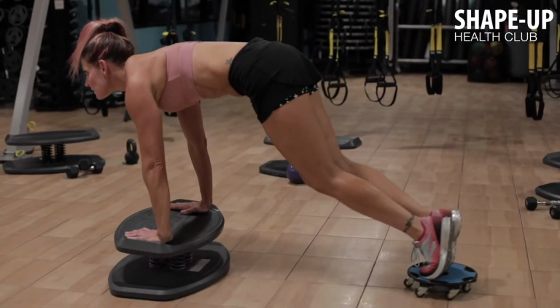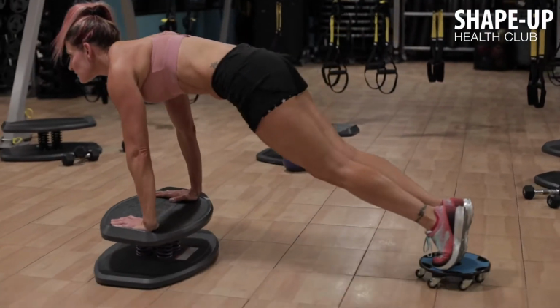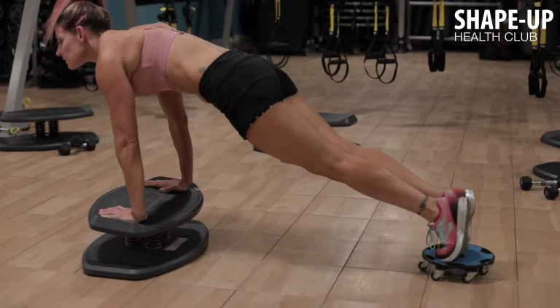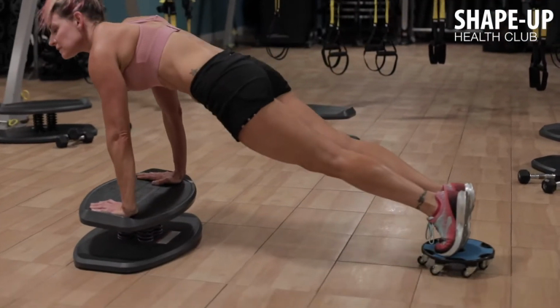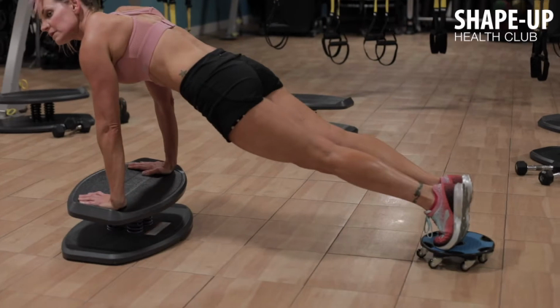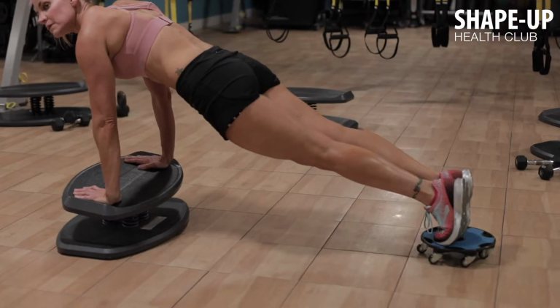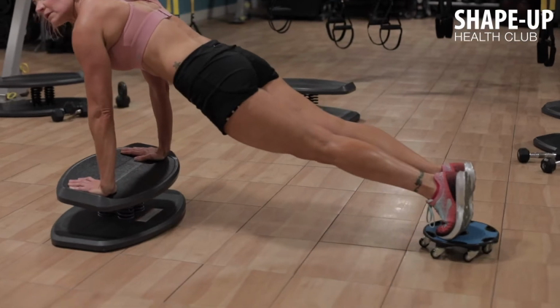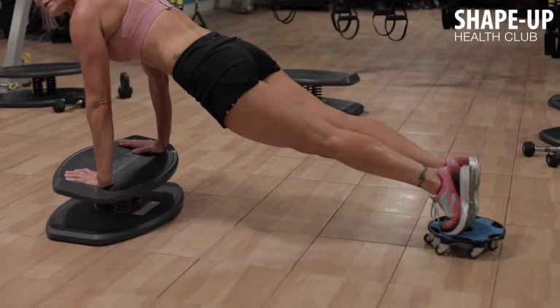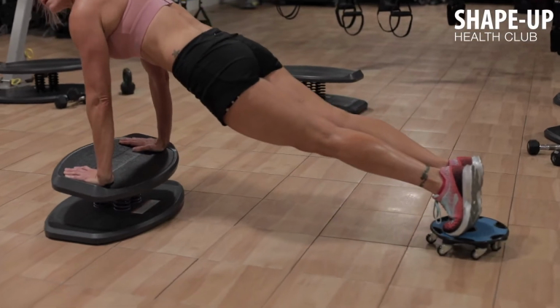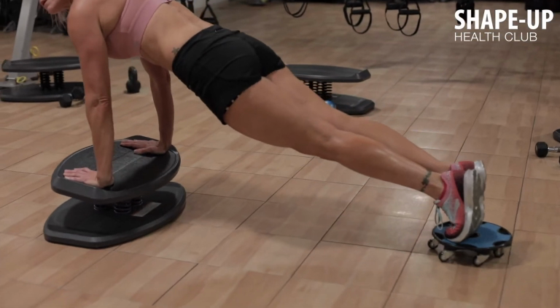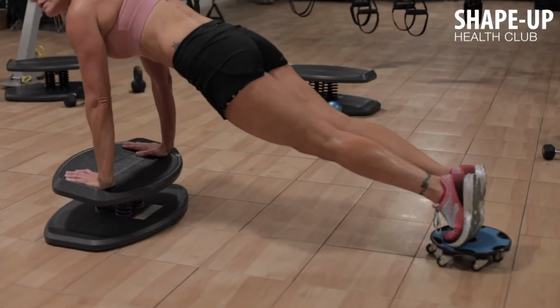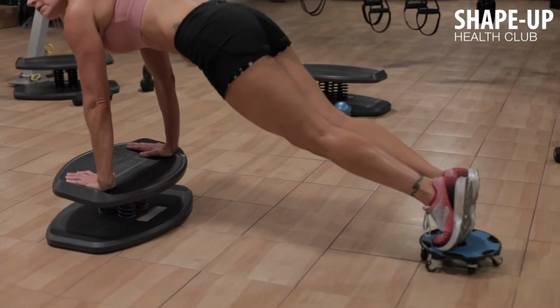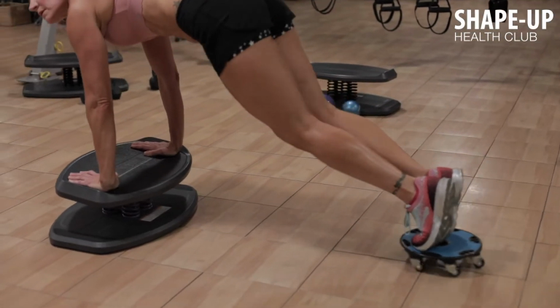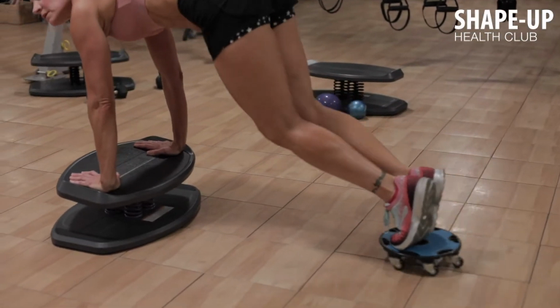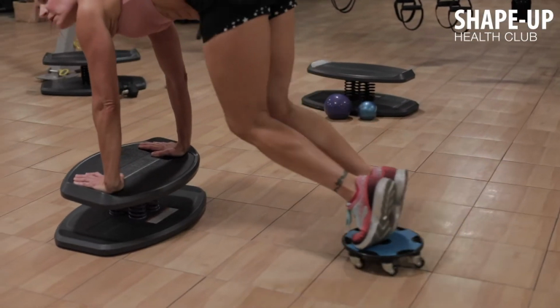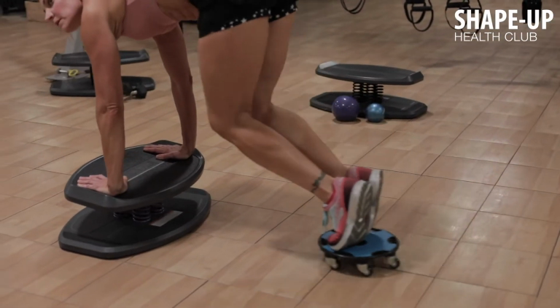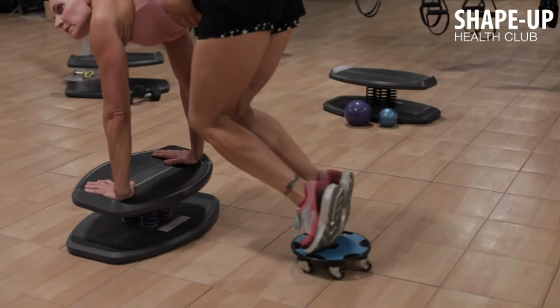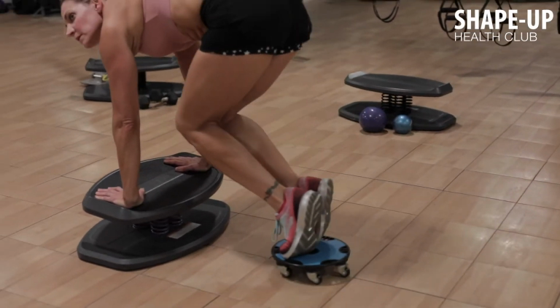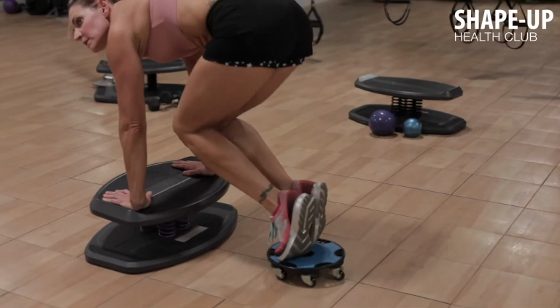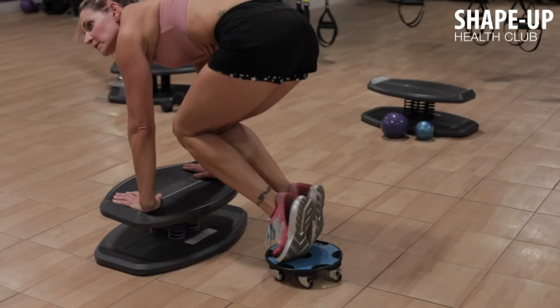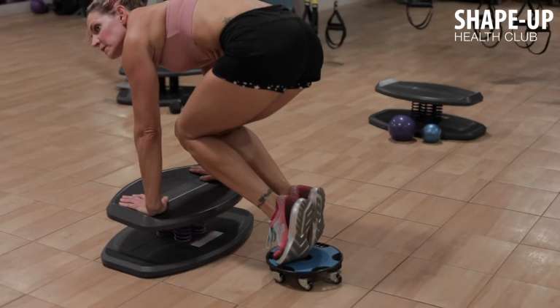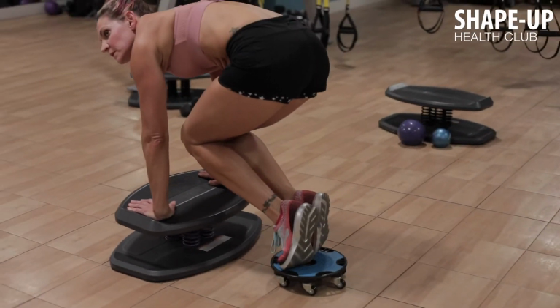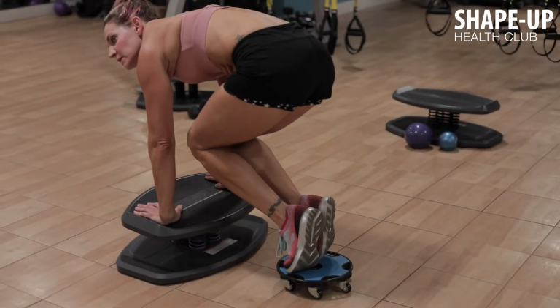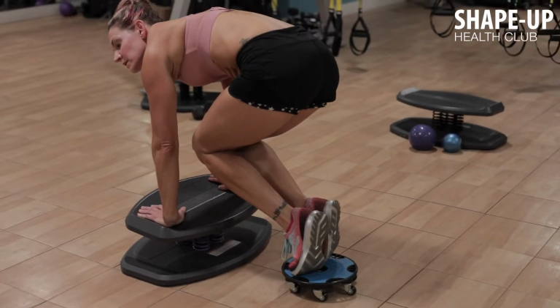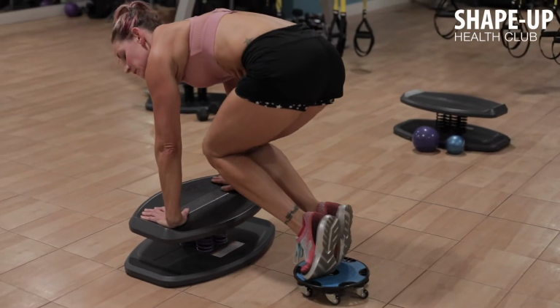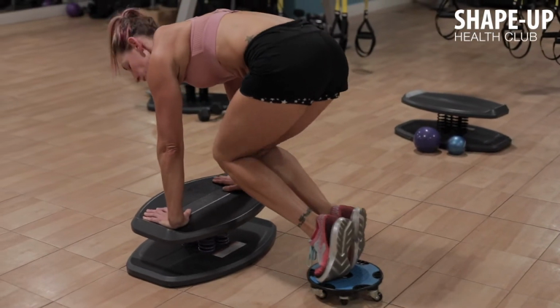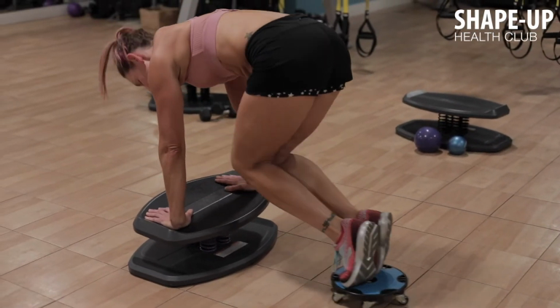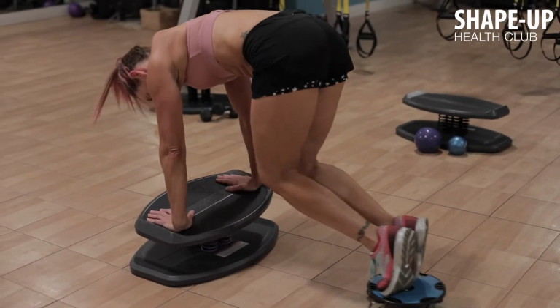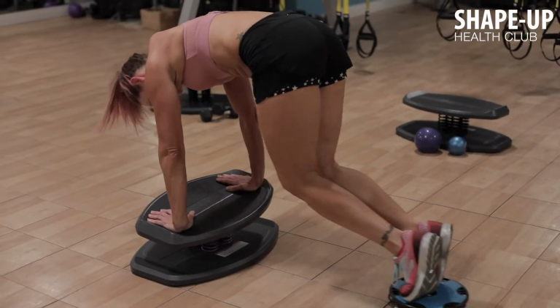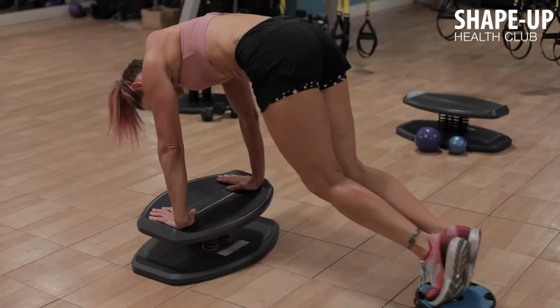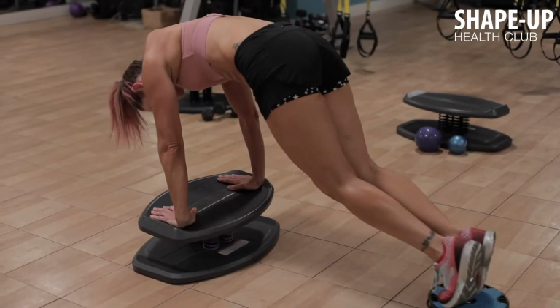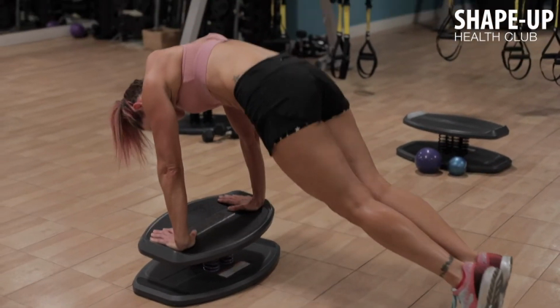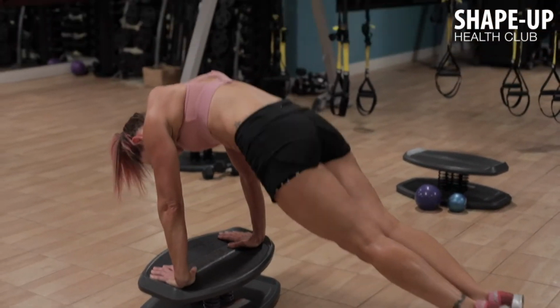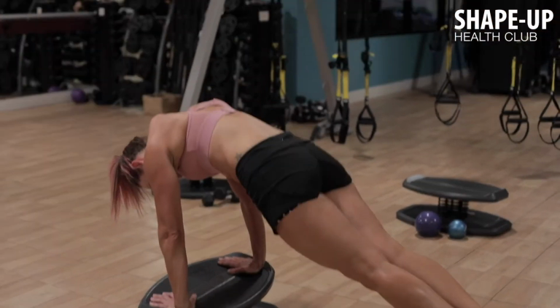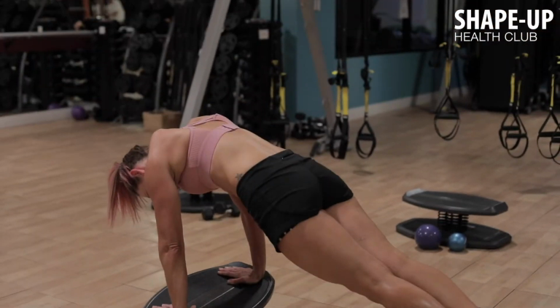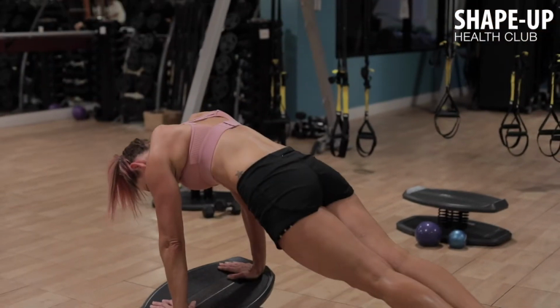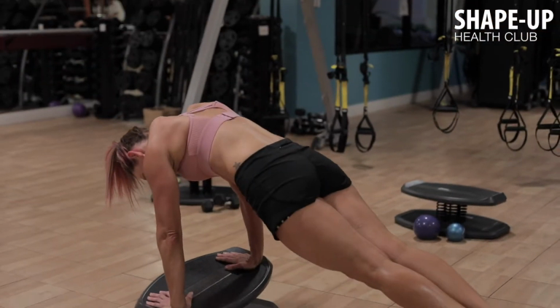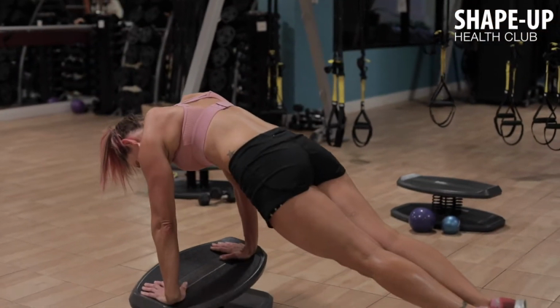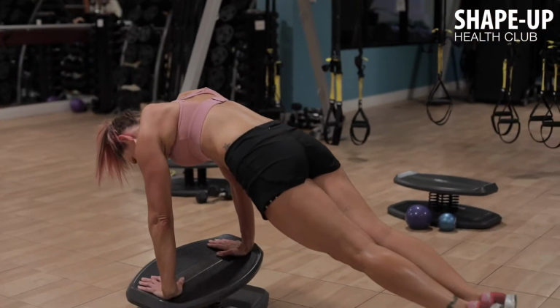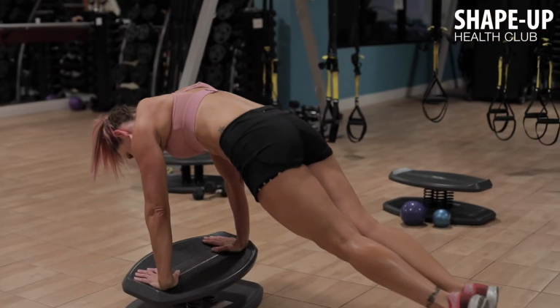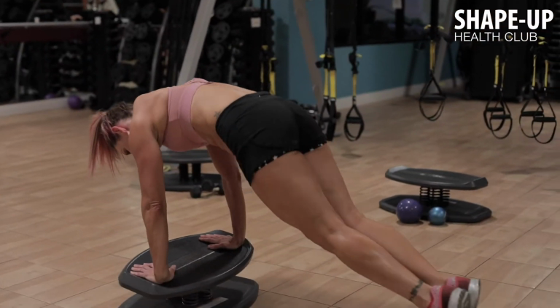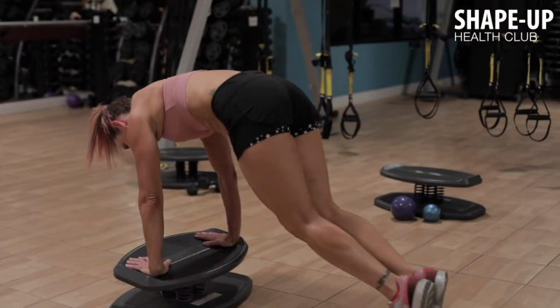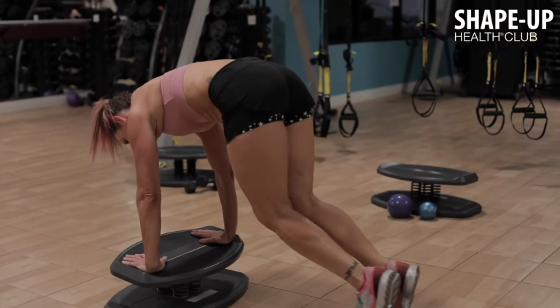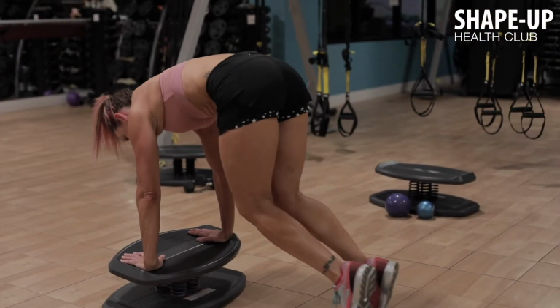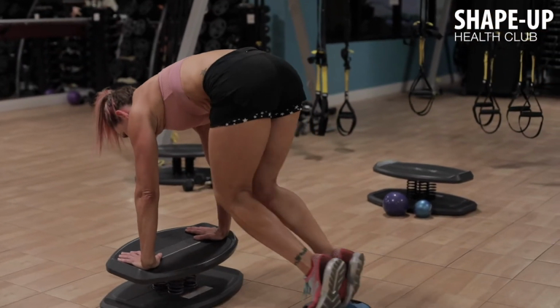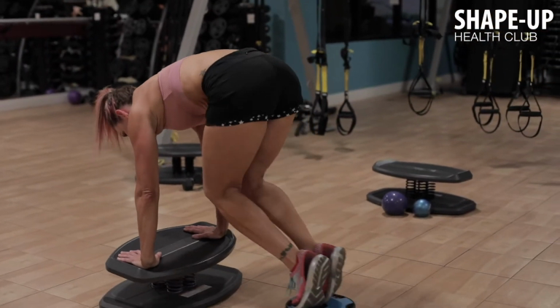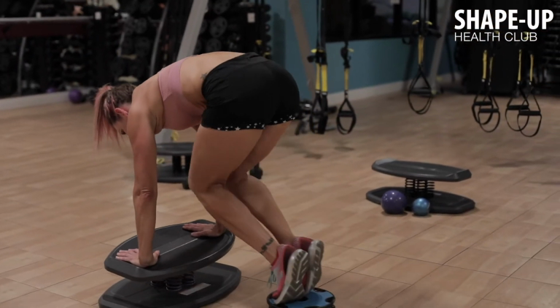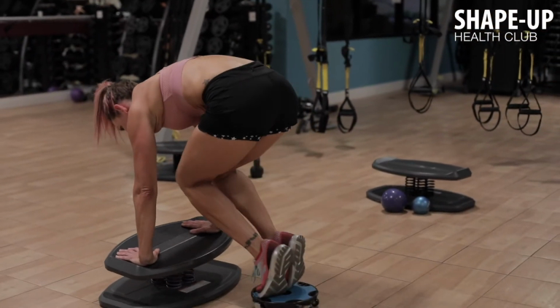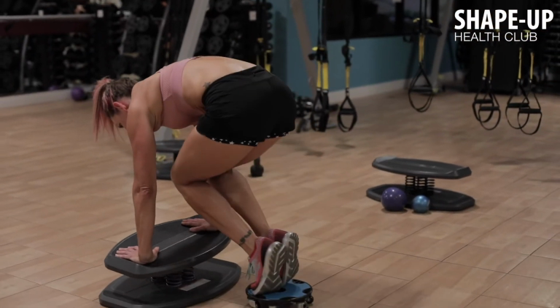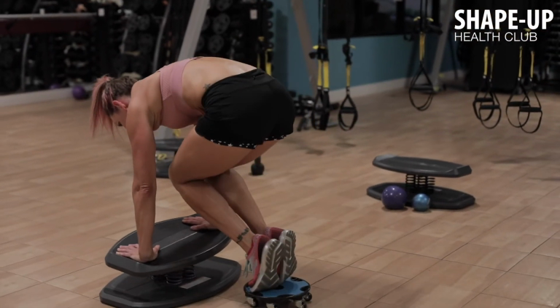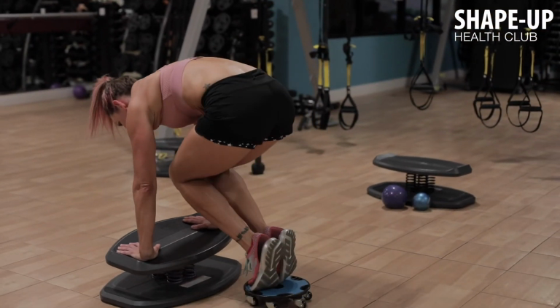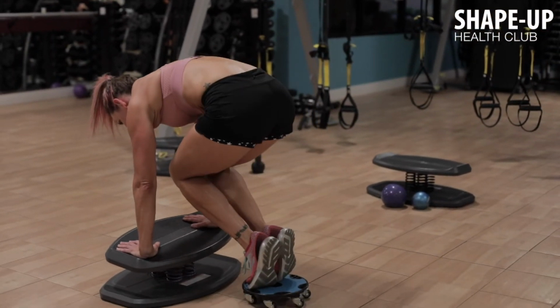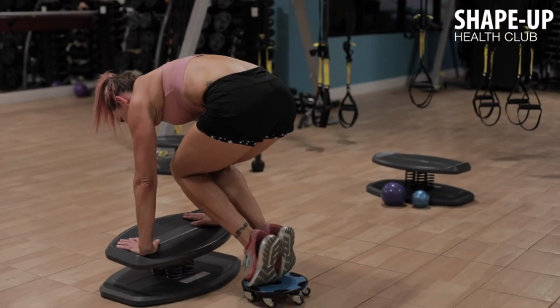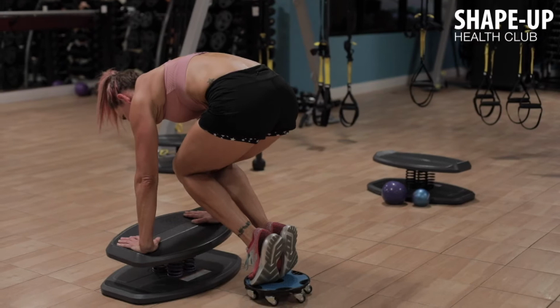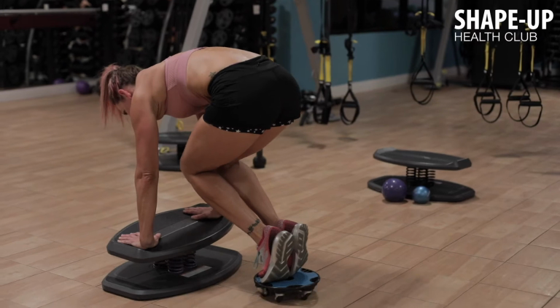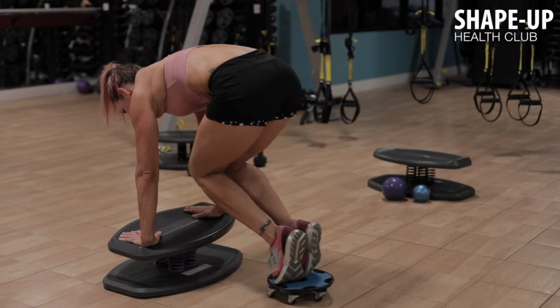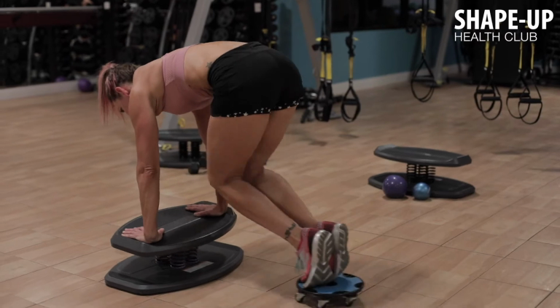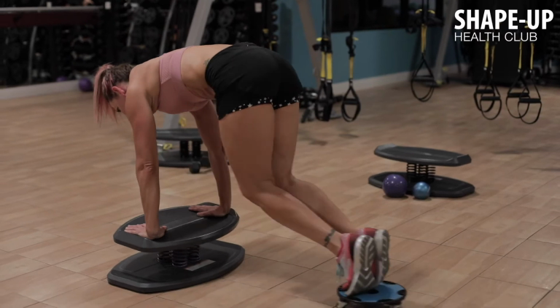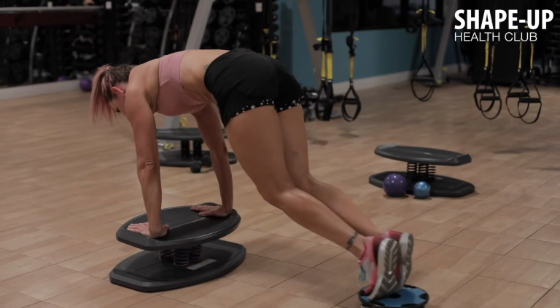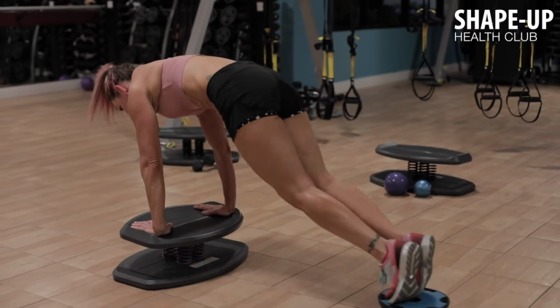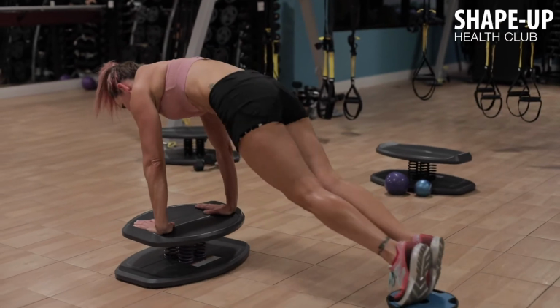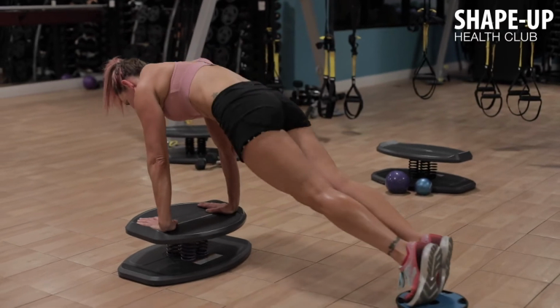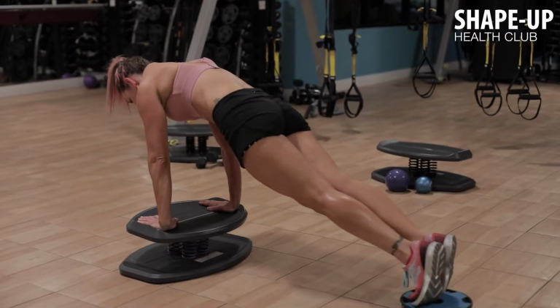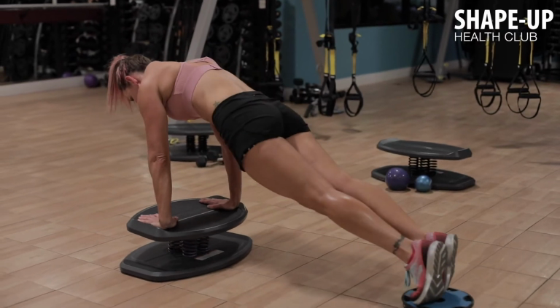Performing exercises utilizing the strong board helps to improve balance and increase core strength.